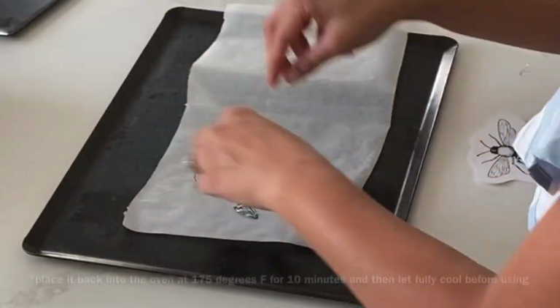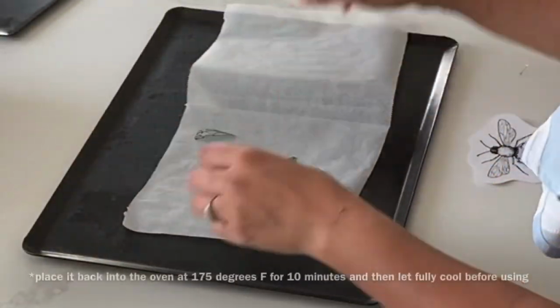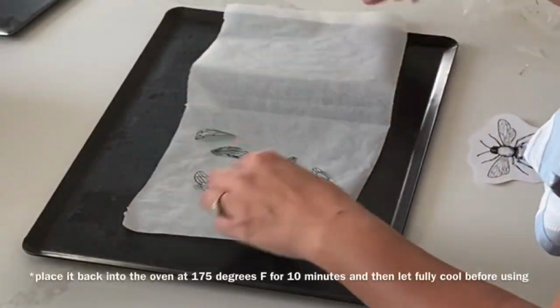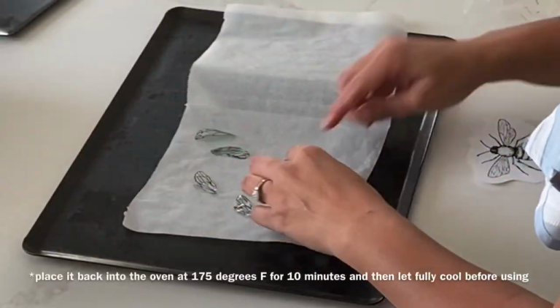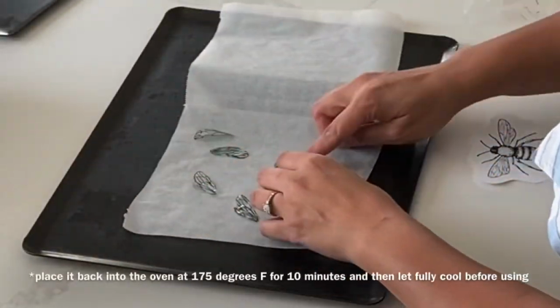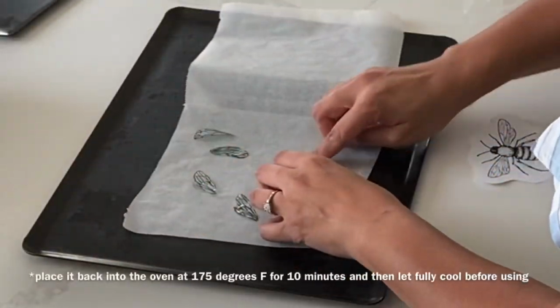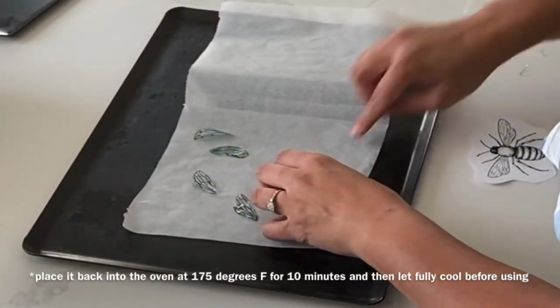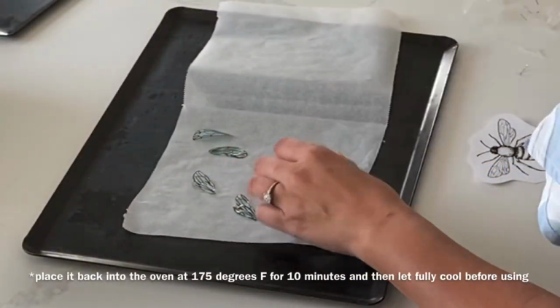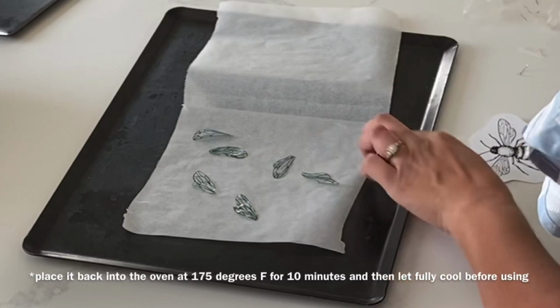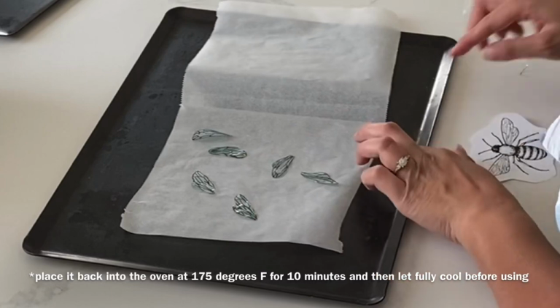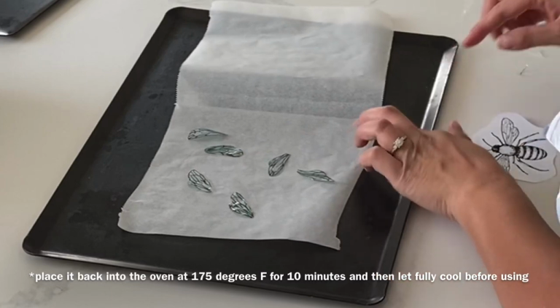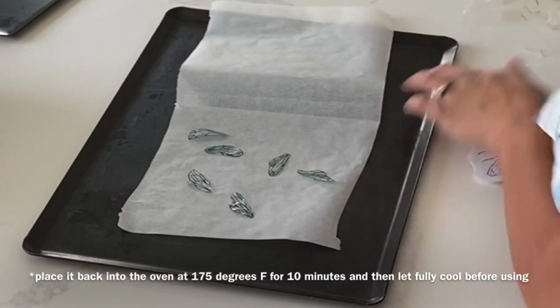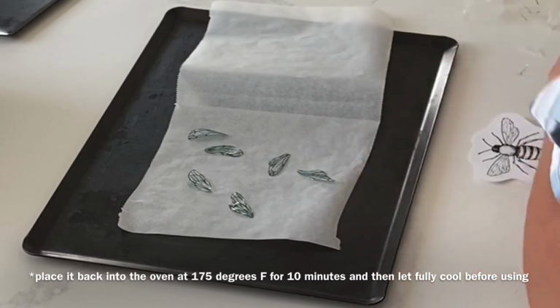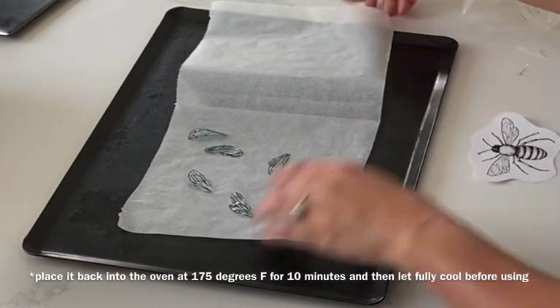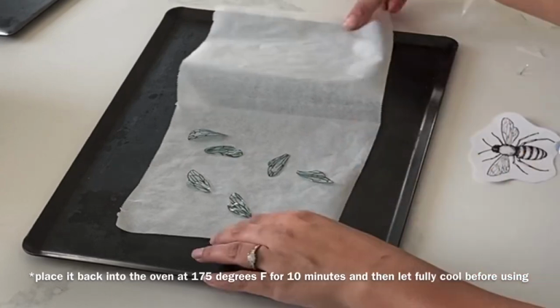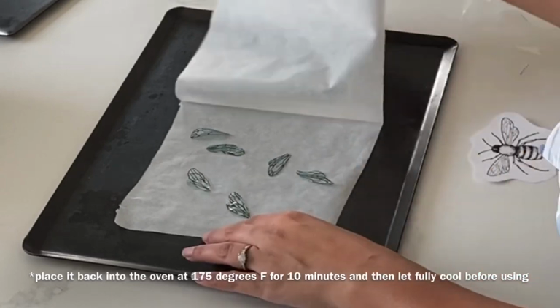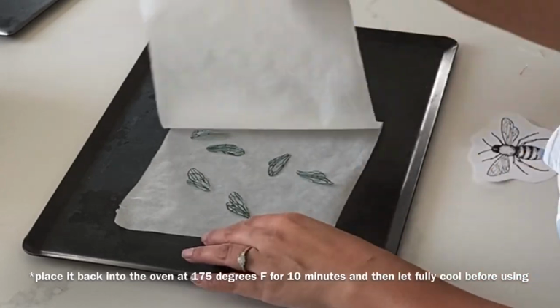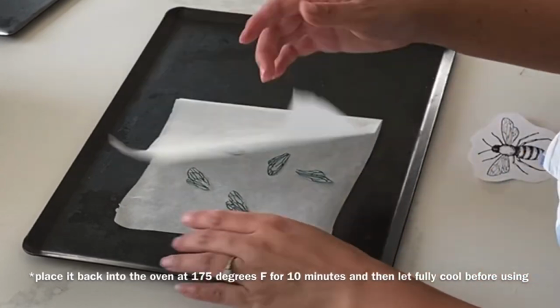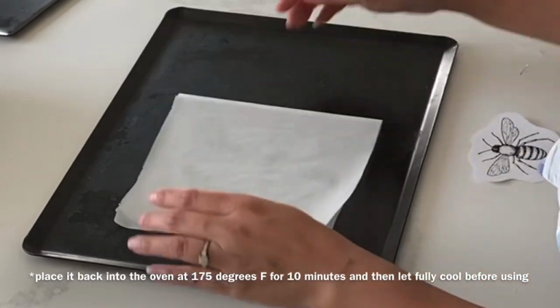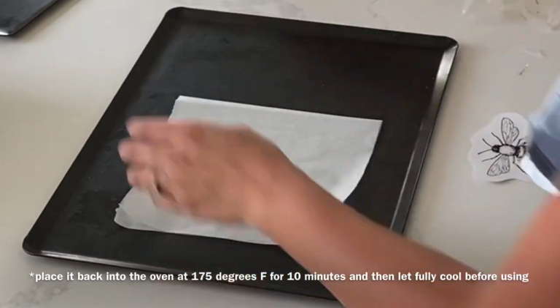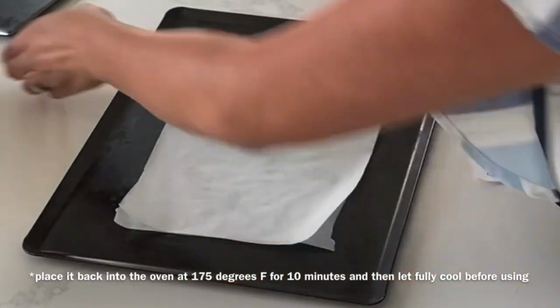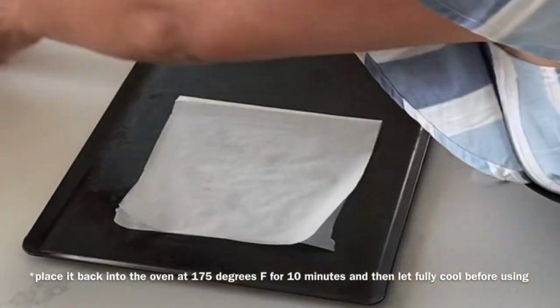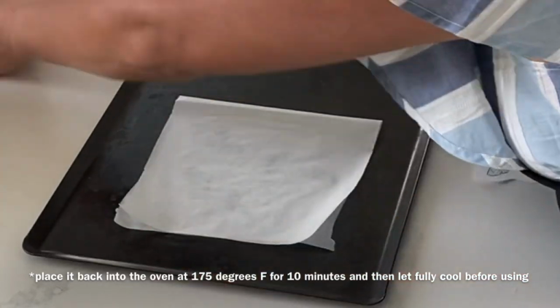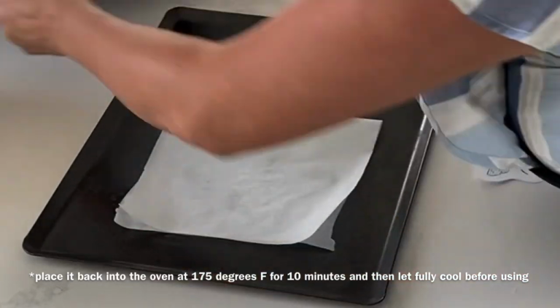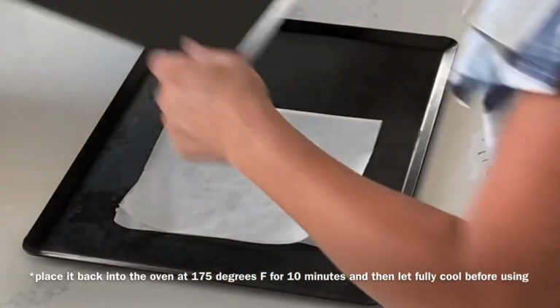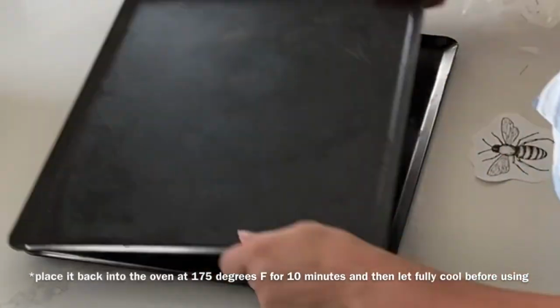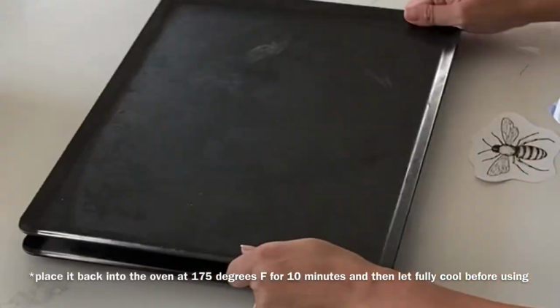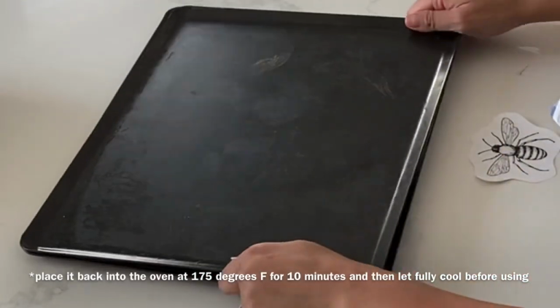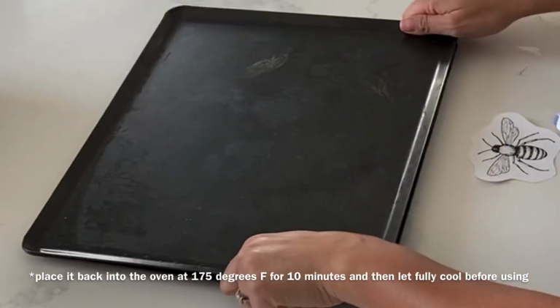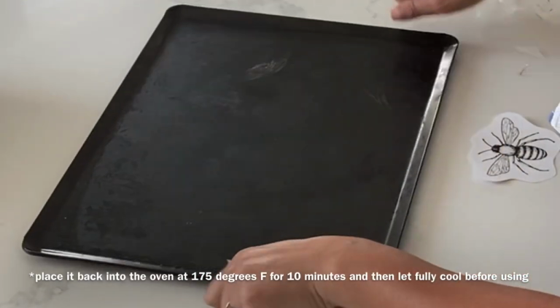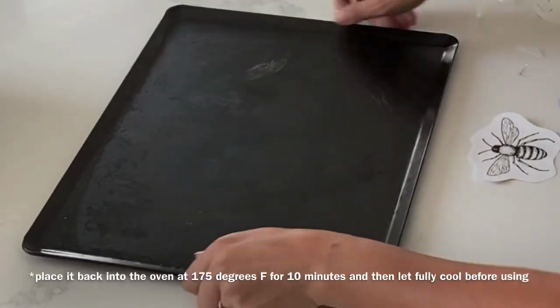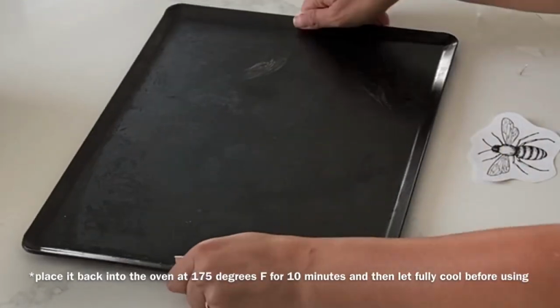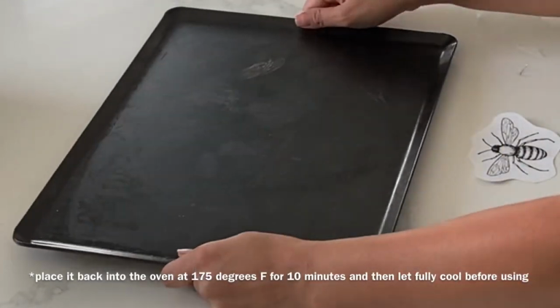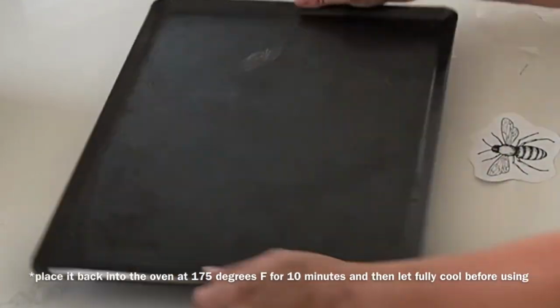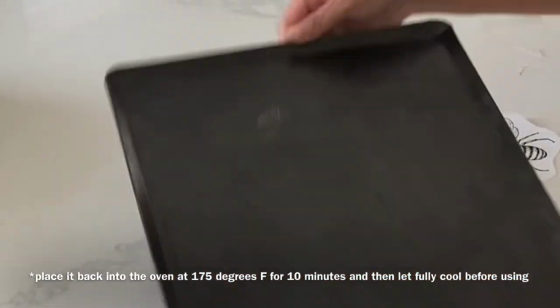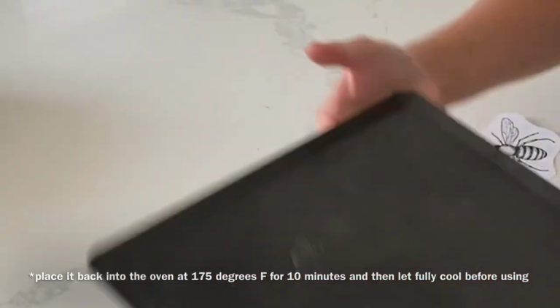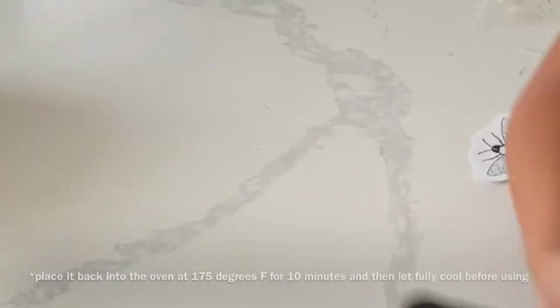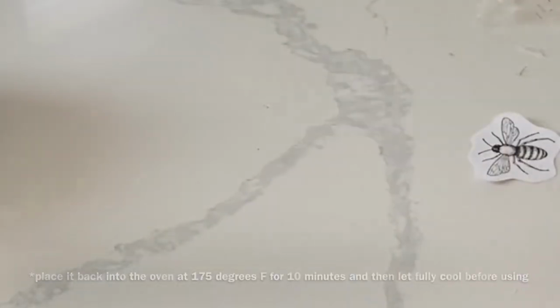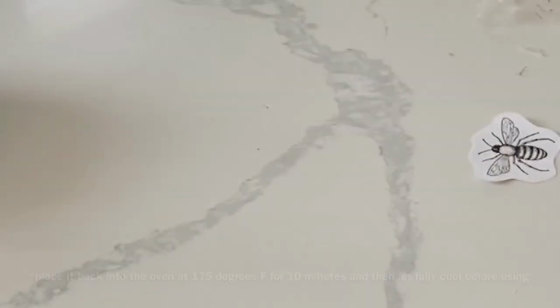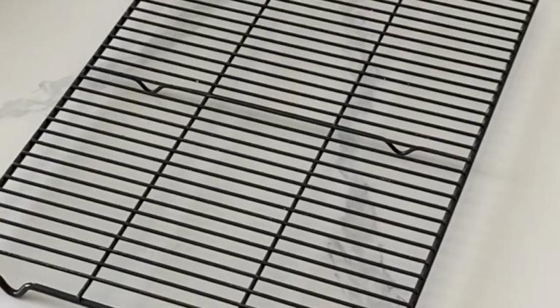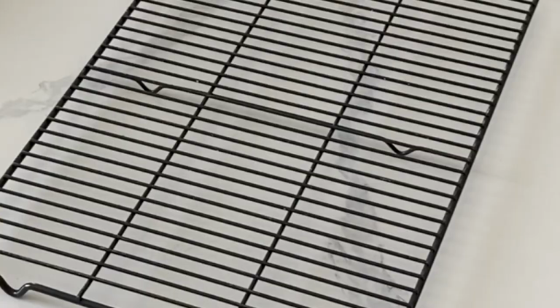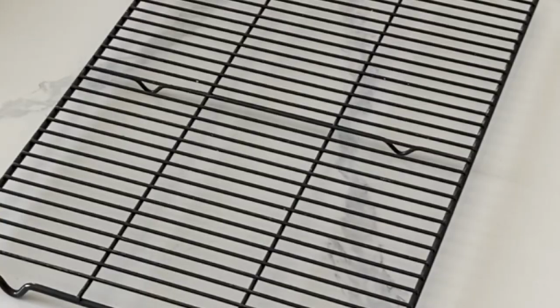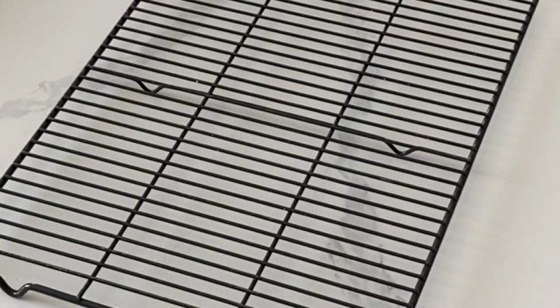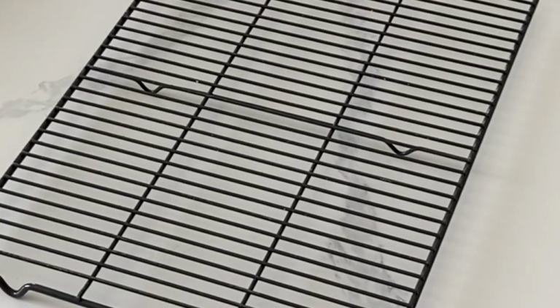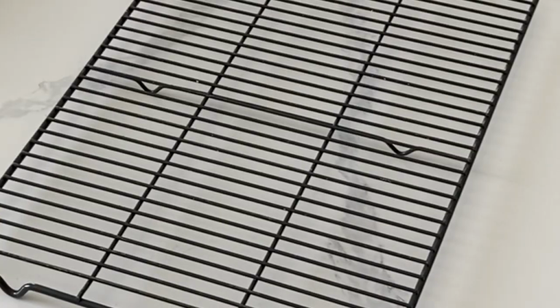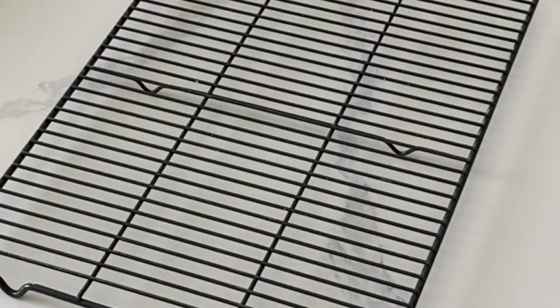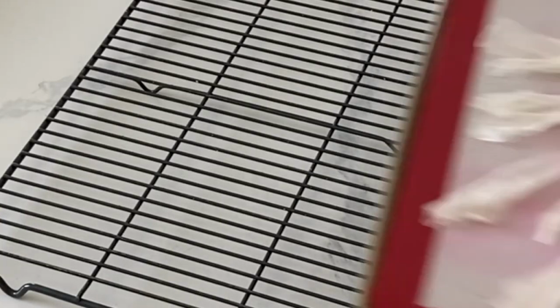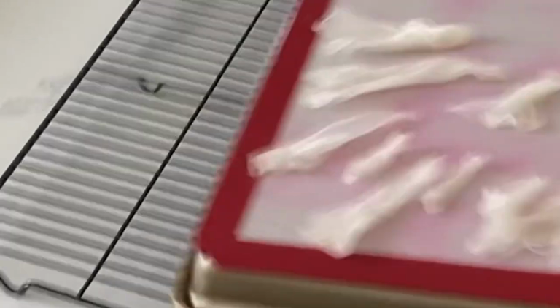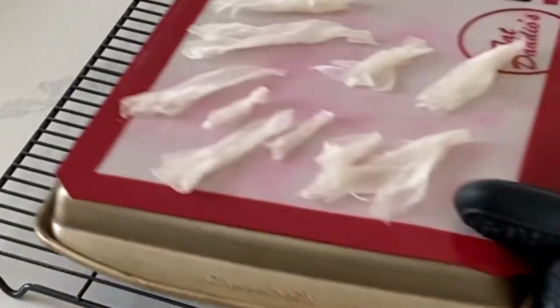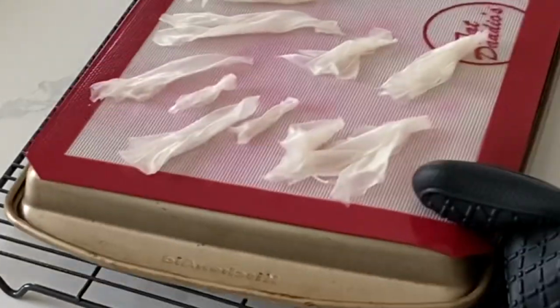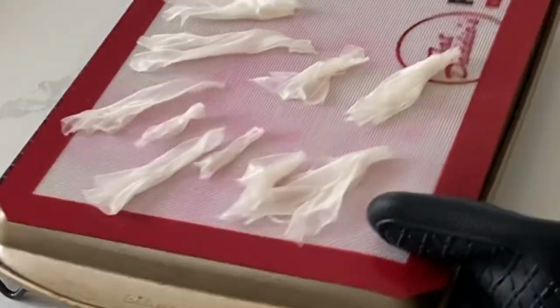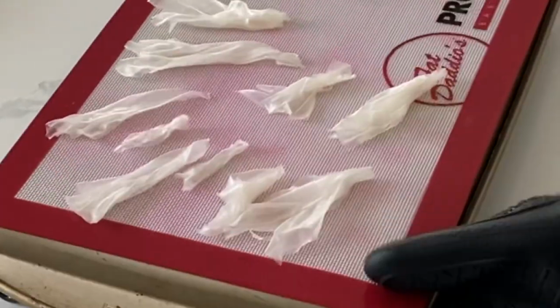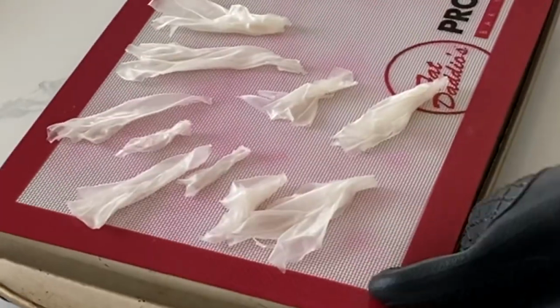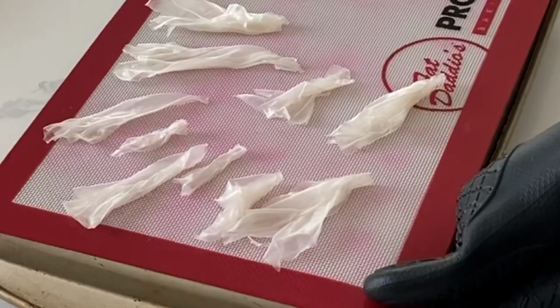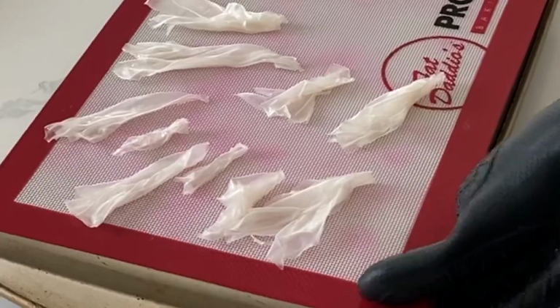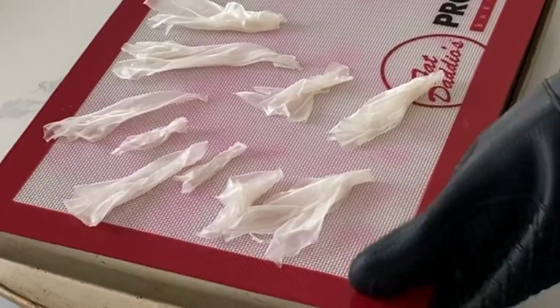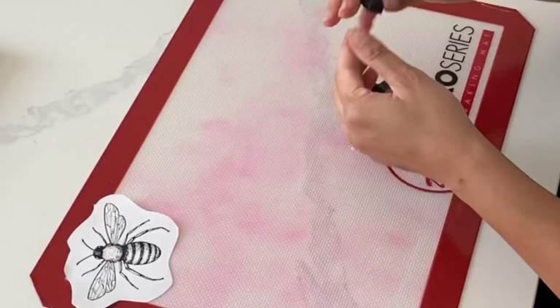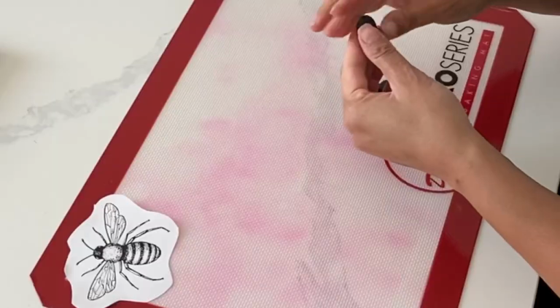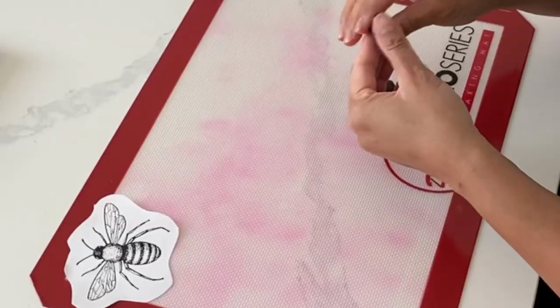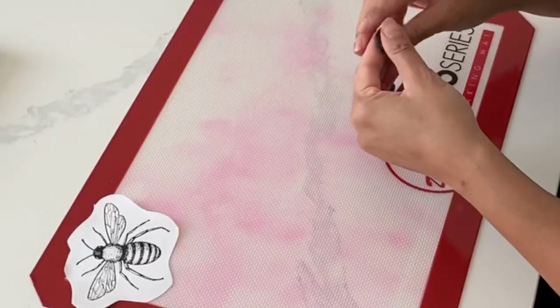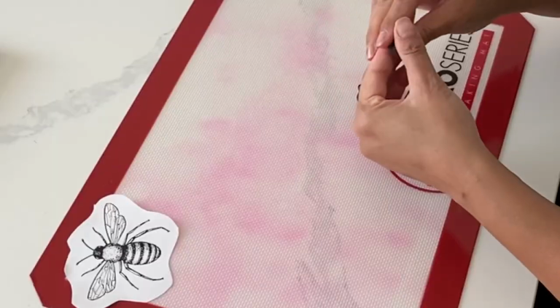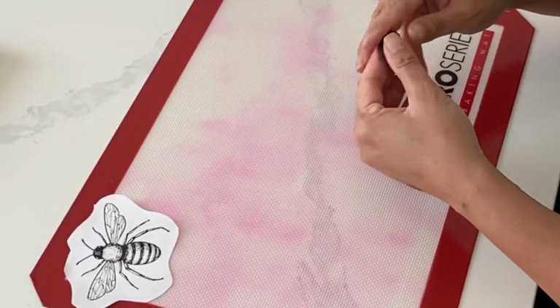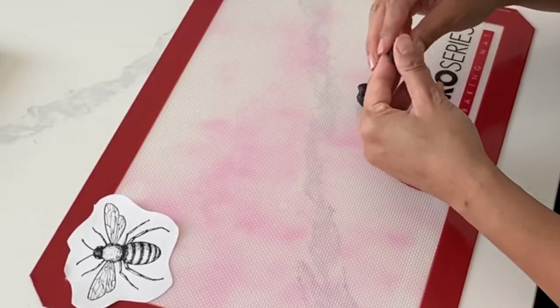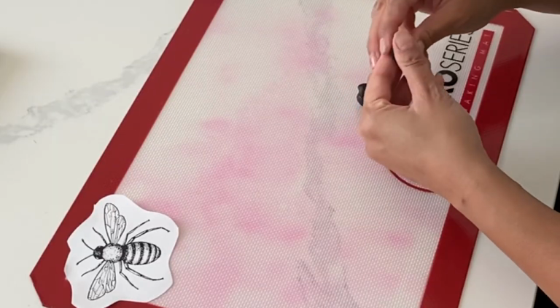Take those wings and then you're going to place them between two pieces of parchment paper and two heavy-duty pans. That's just to keep things nice and flat.